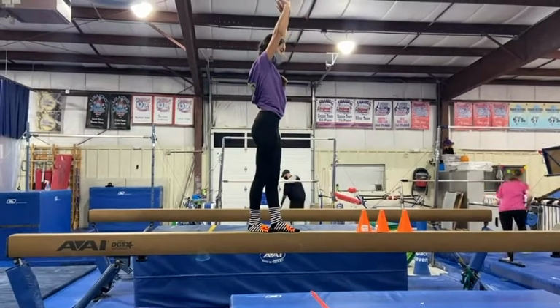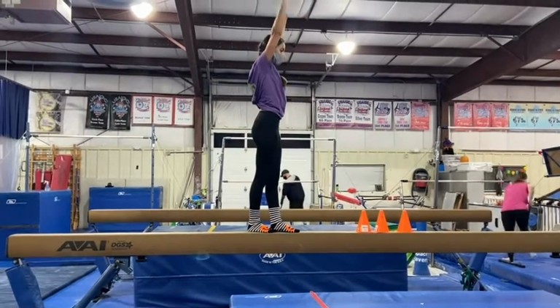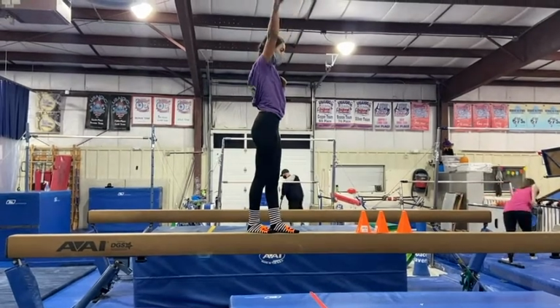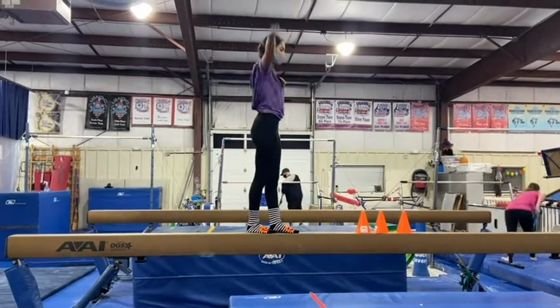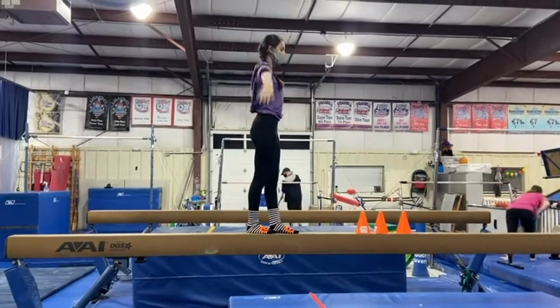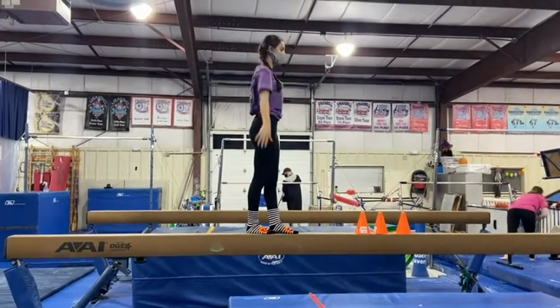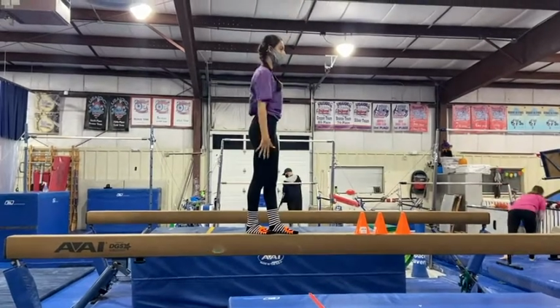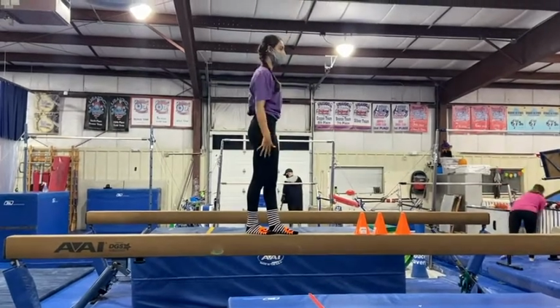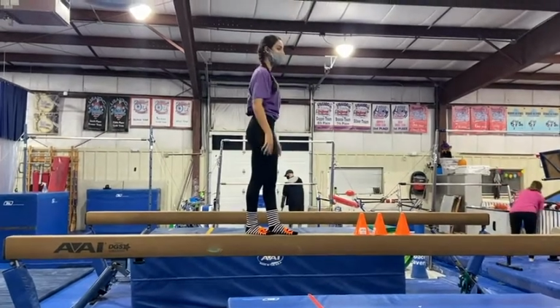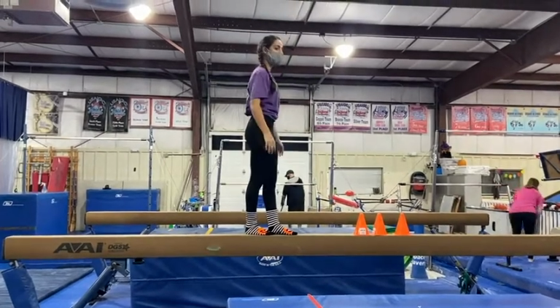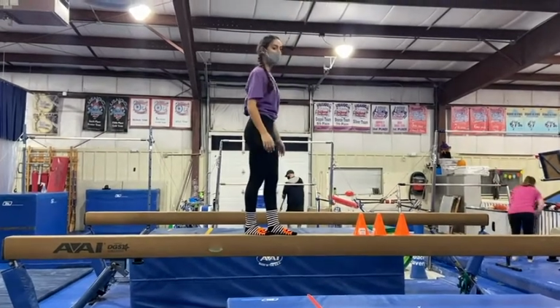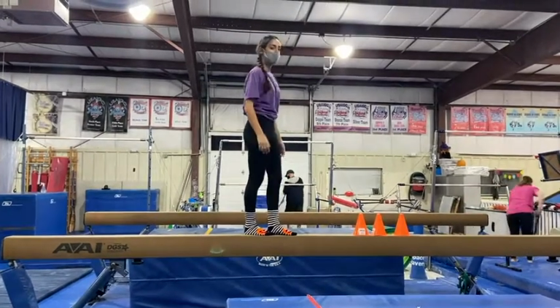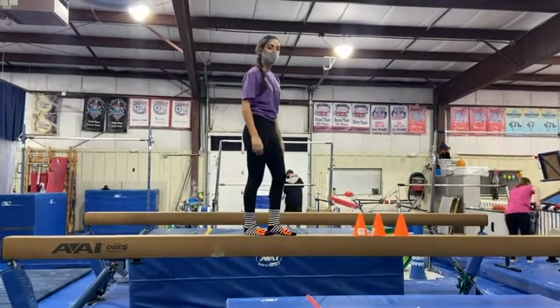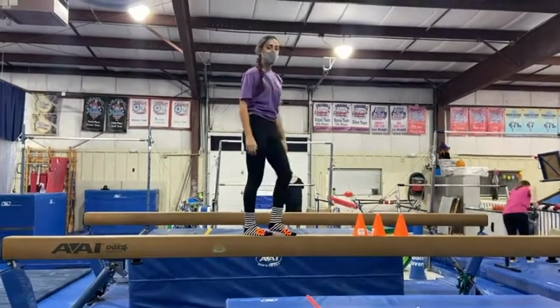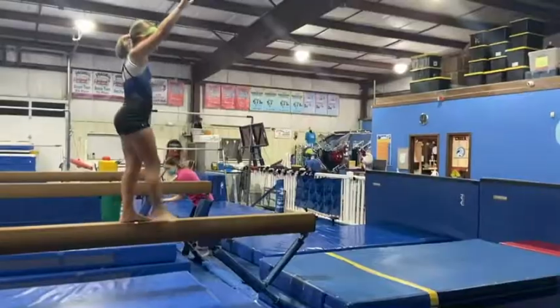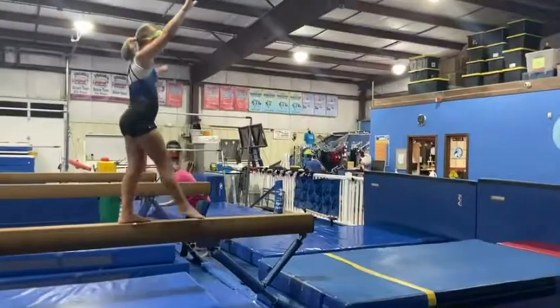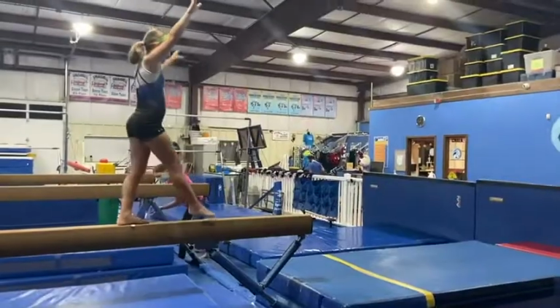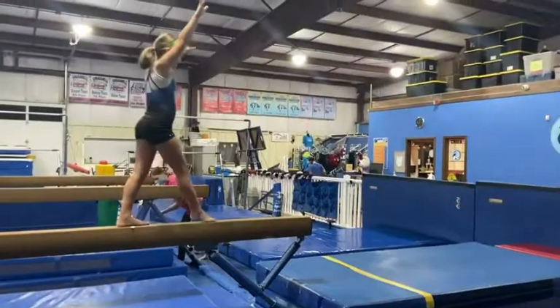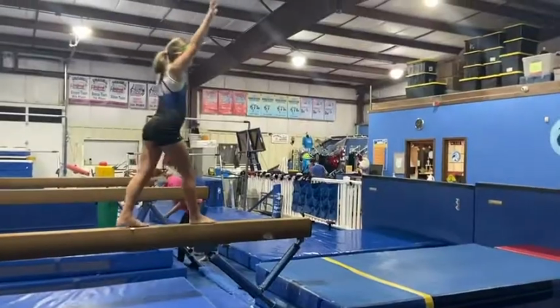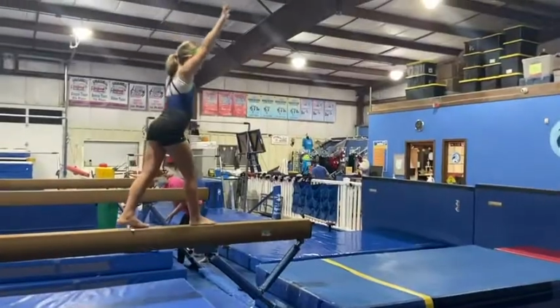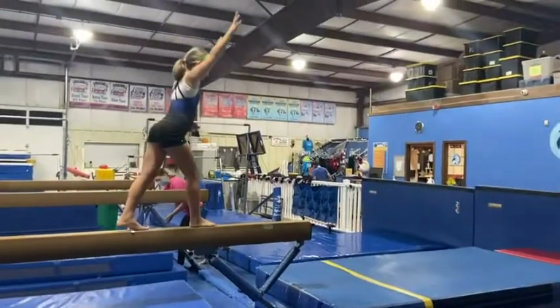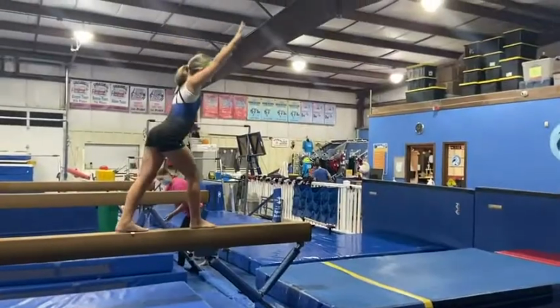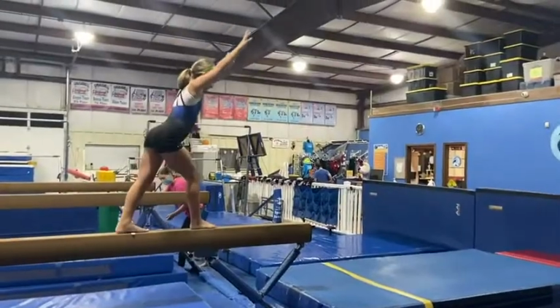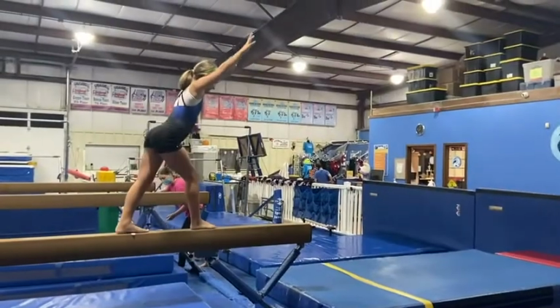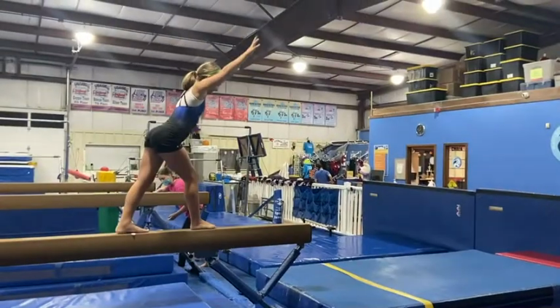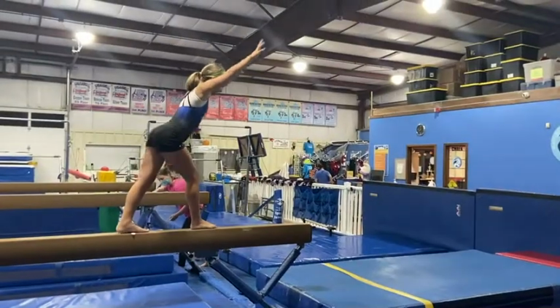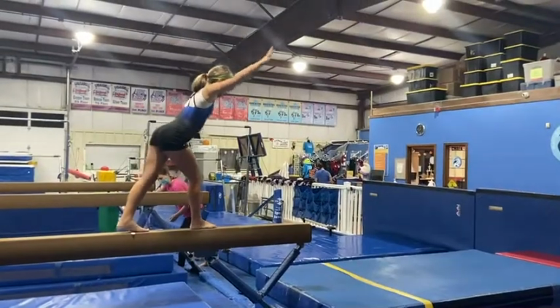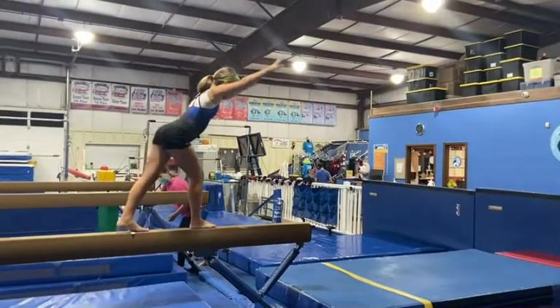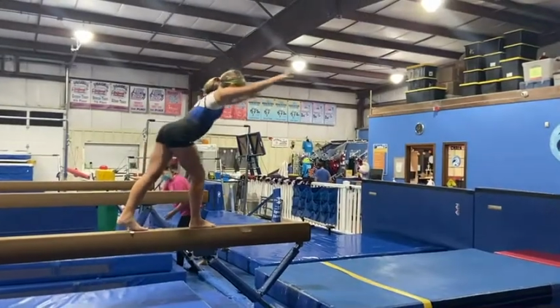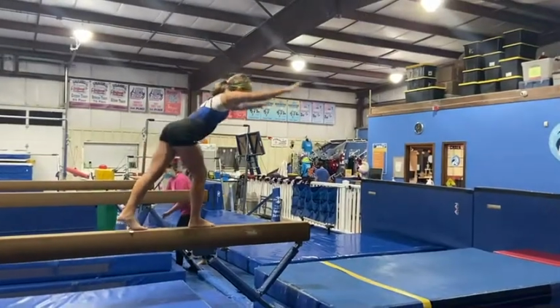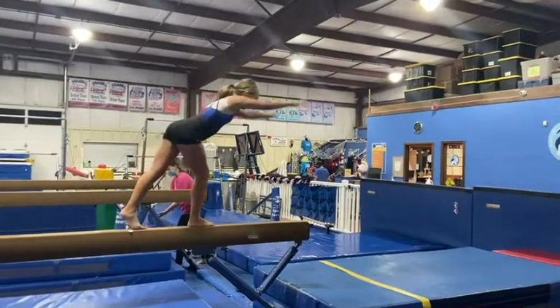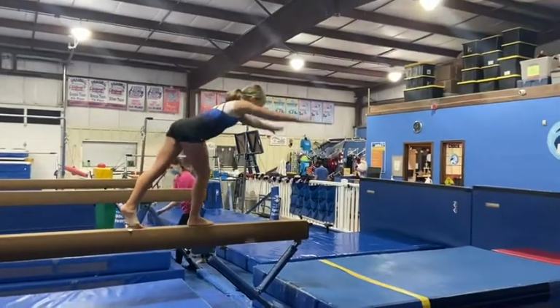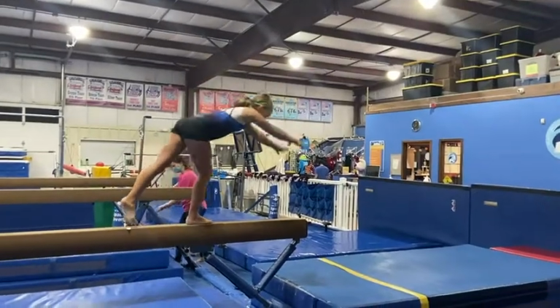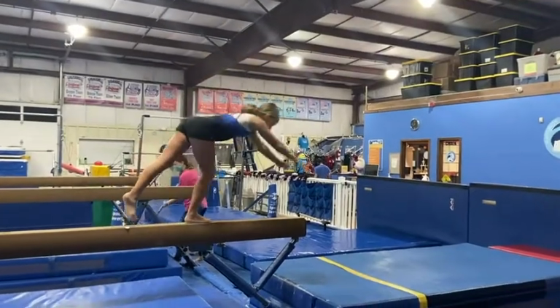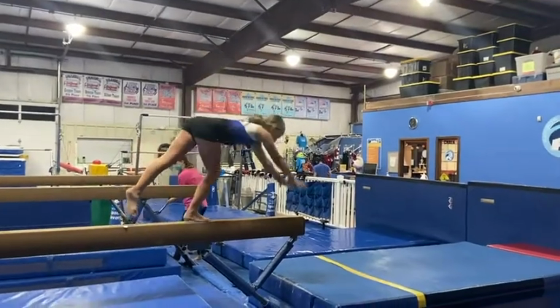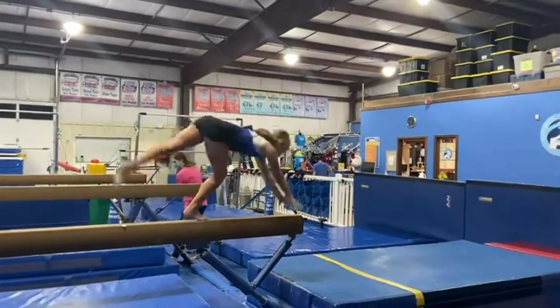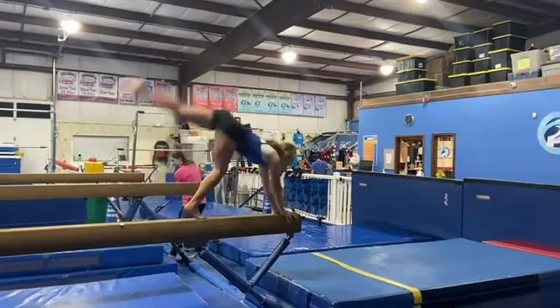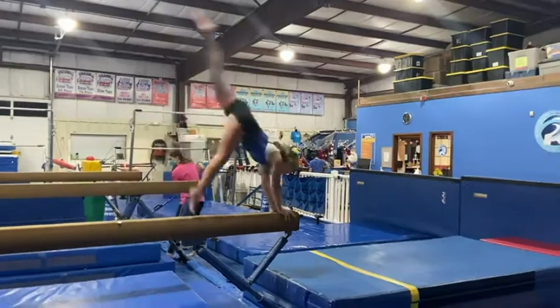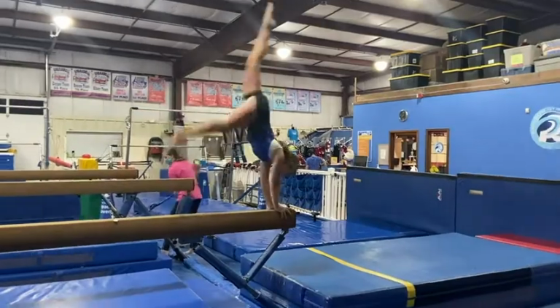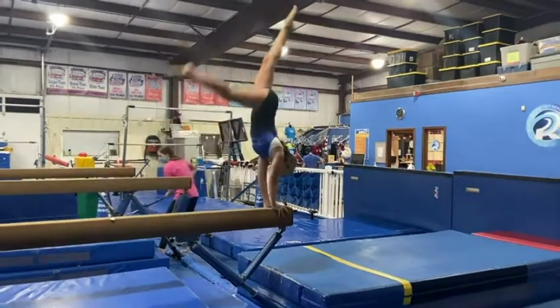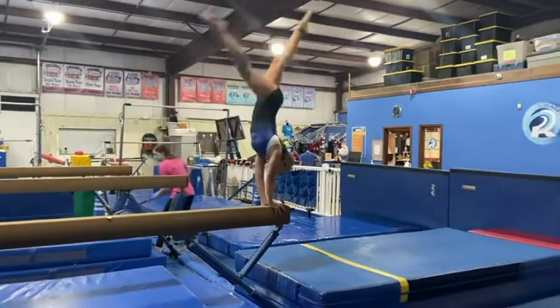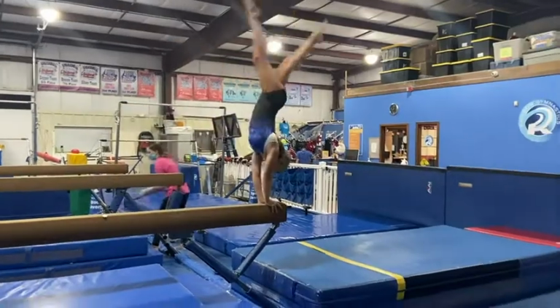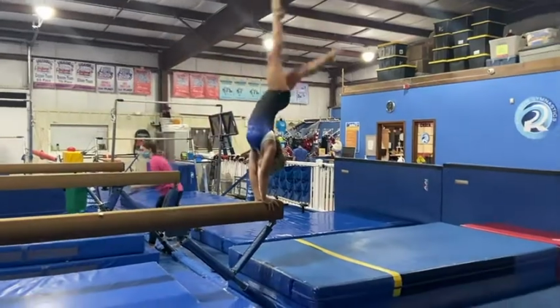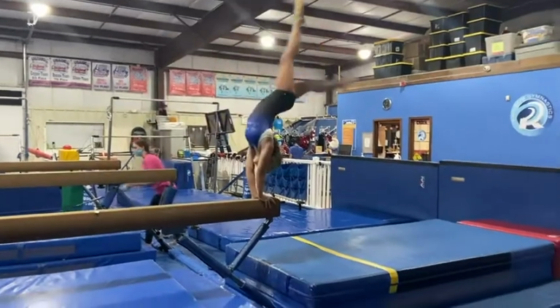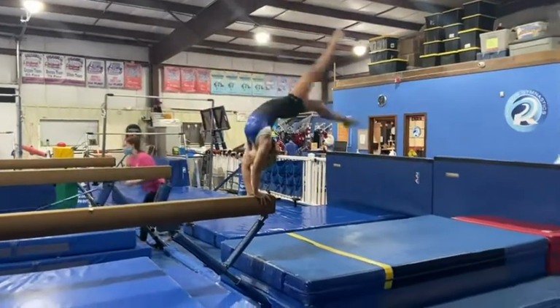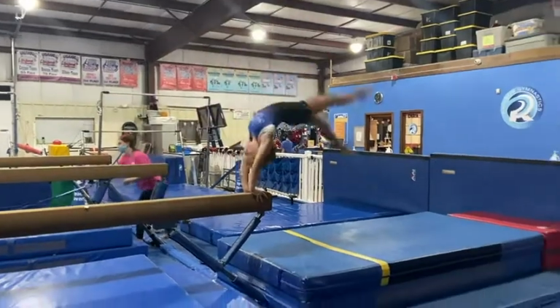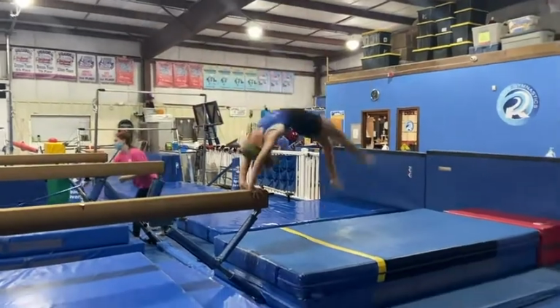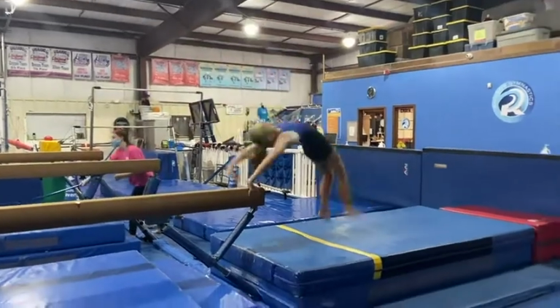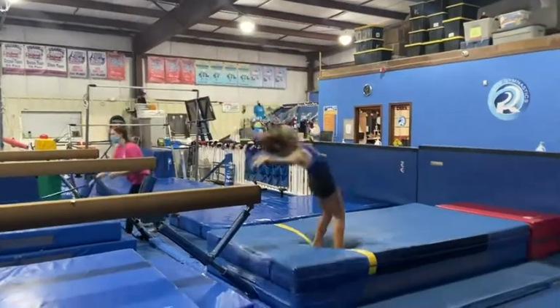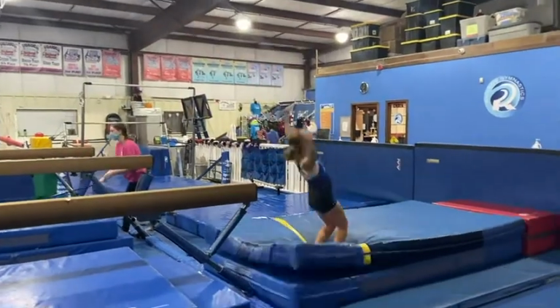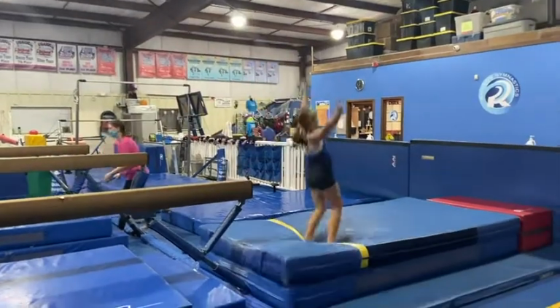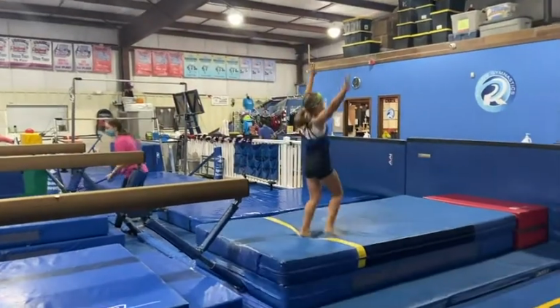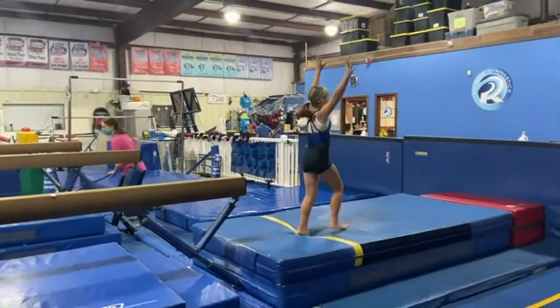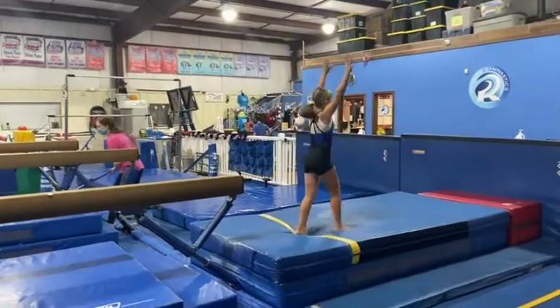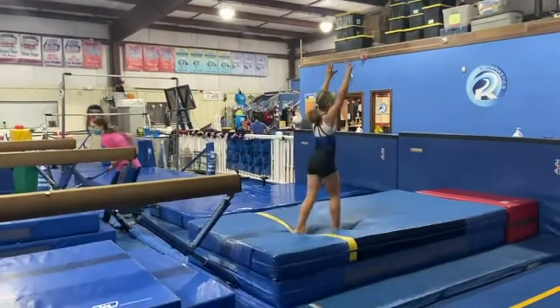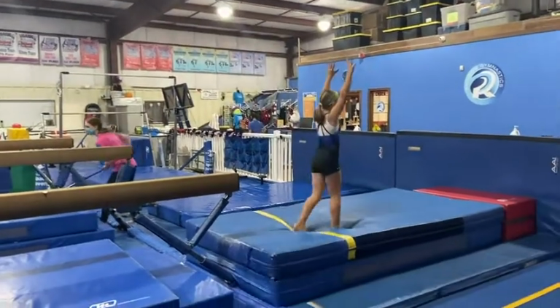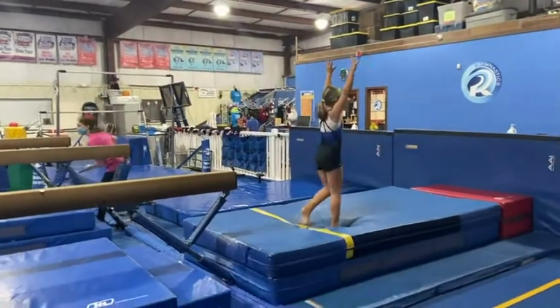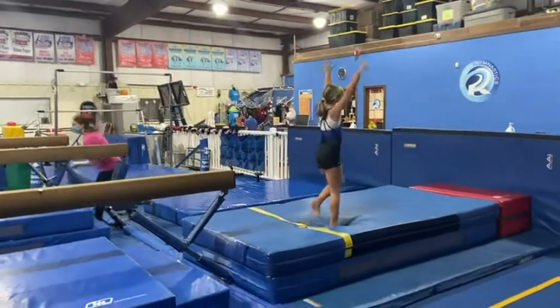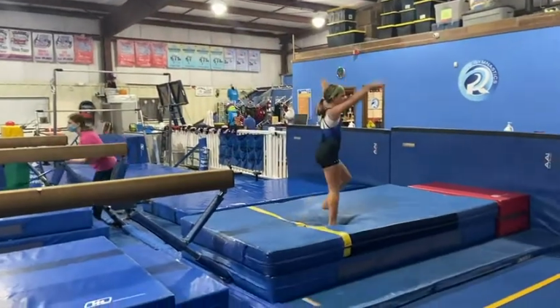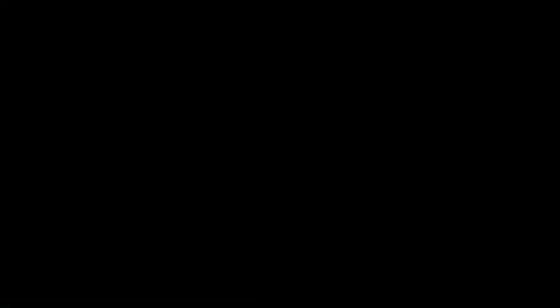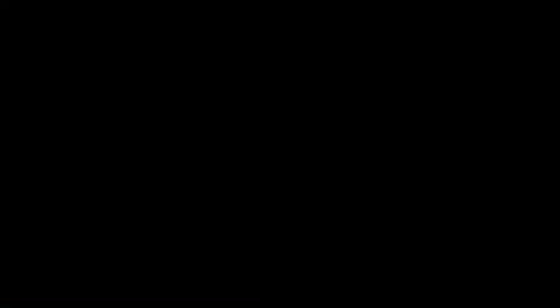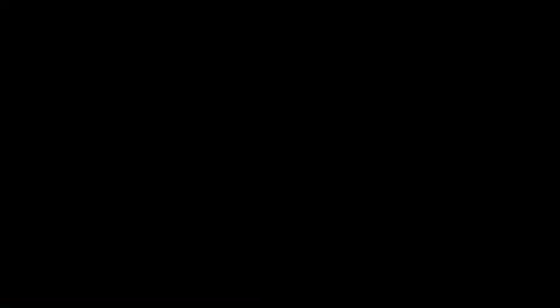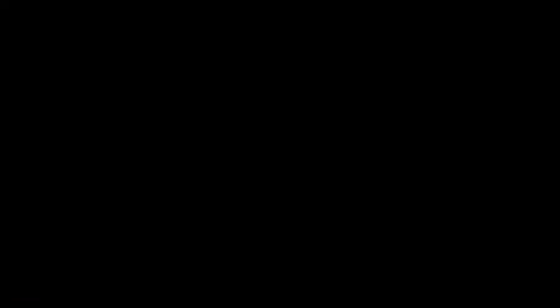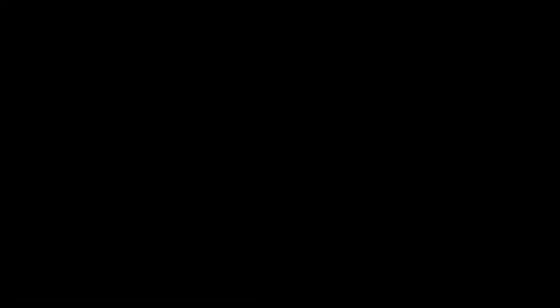Our last station, on the front beam, the students will be working on their dismounts. They can work on their front handspring or they can do their round off.